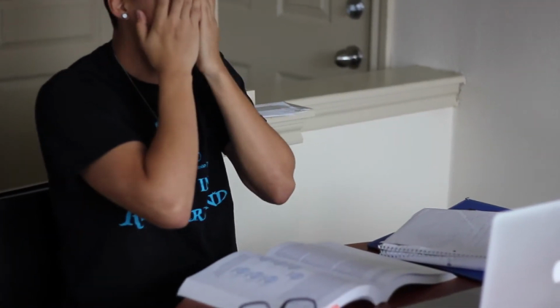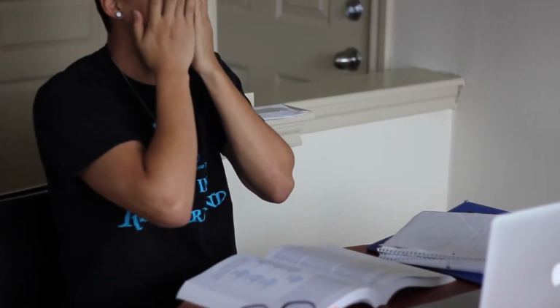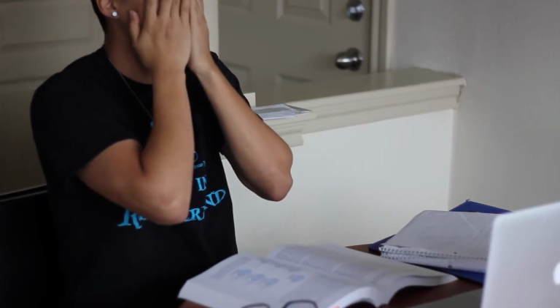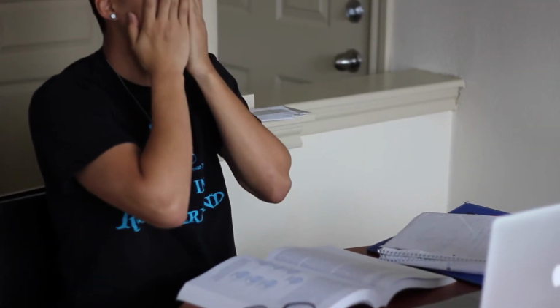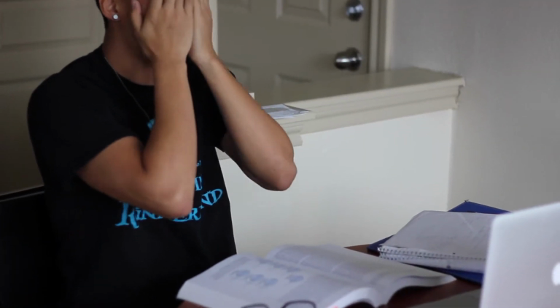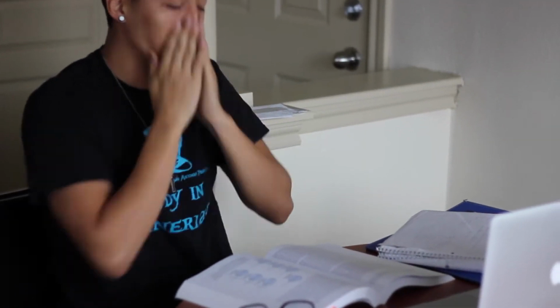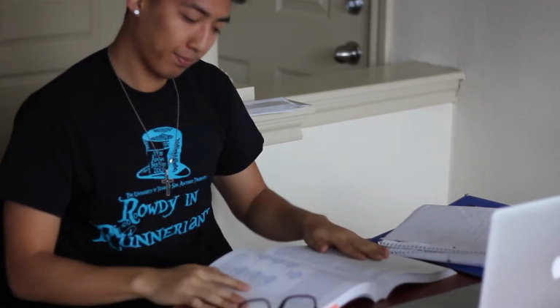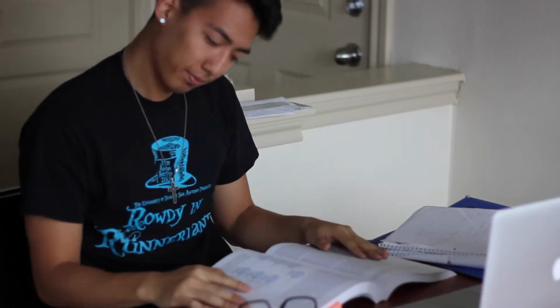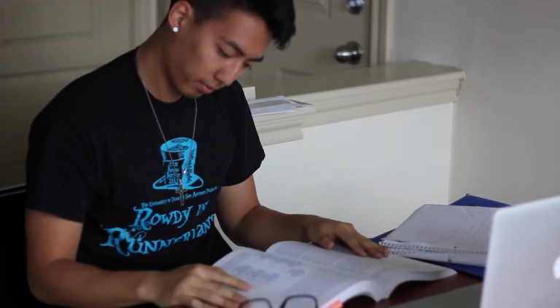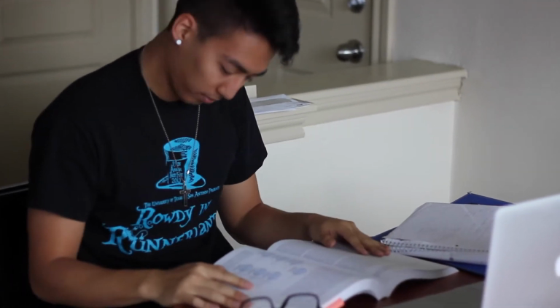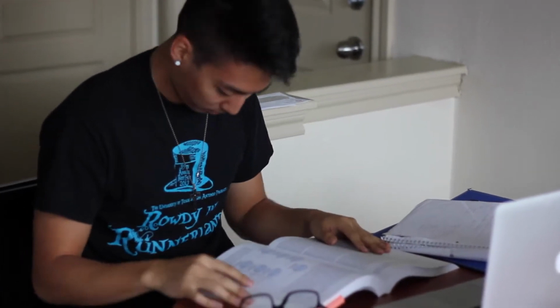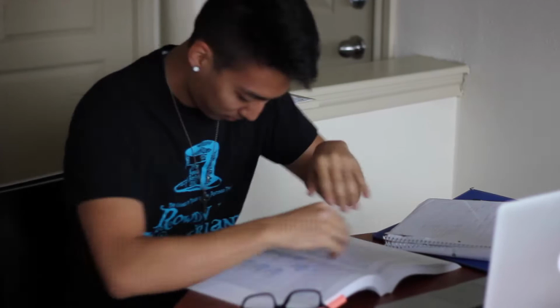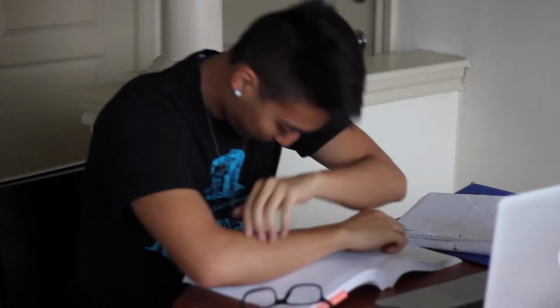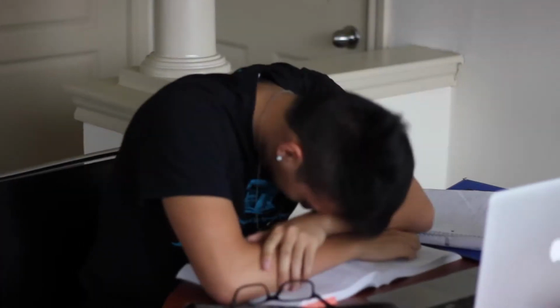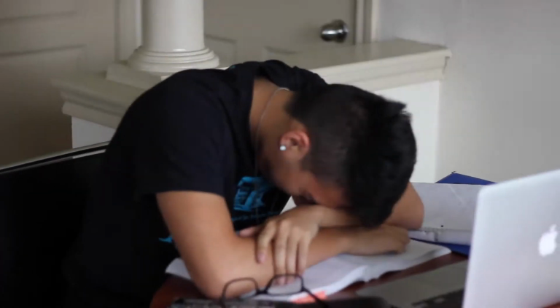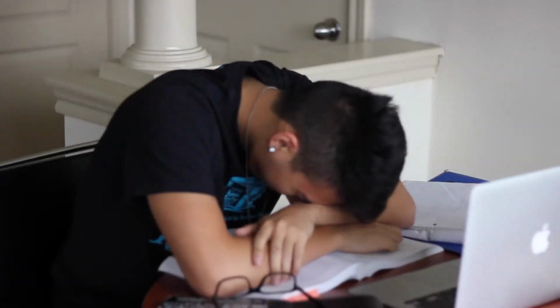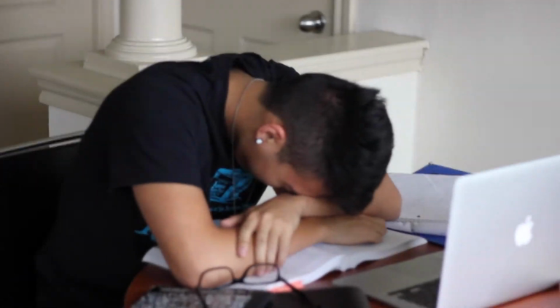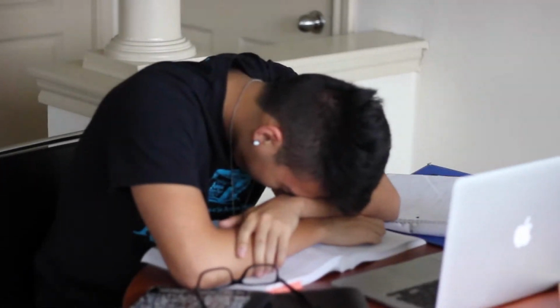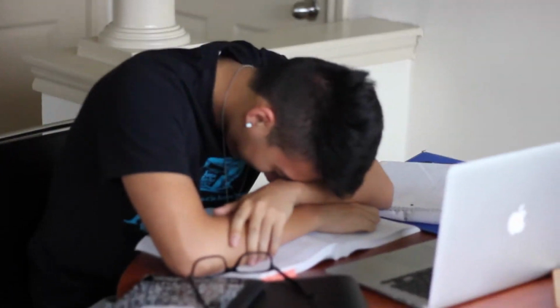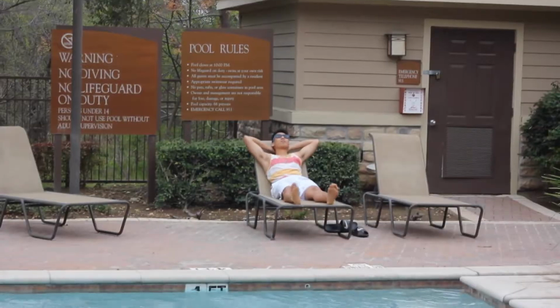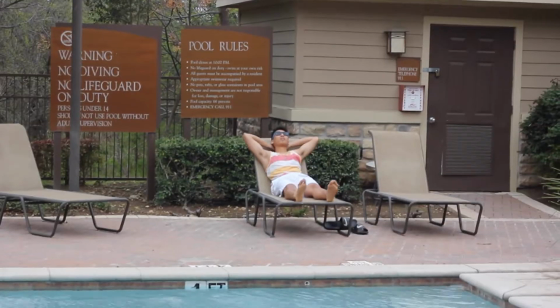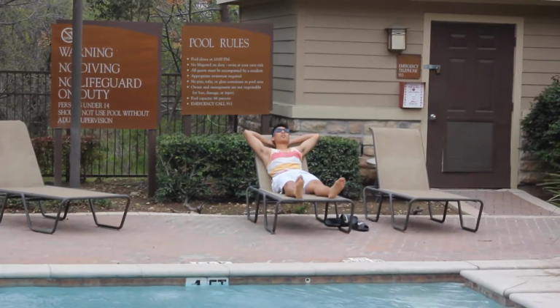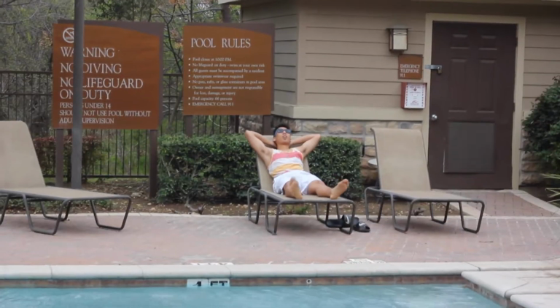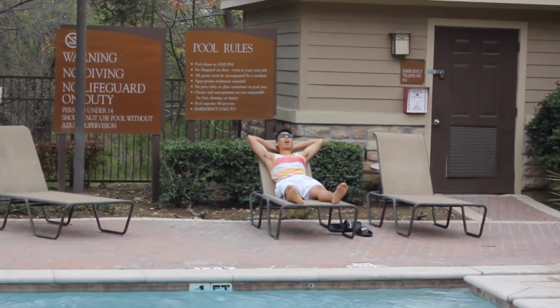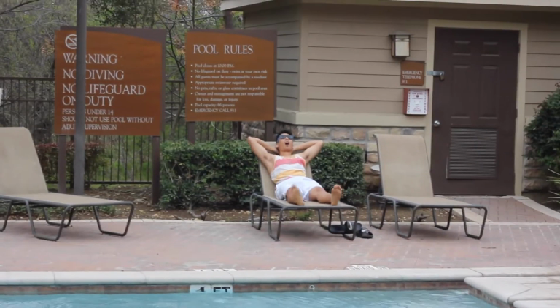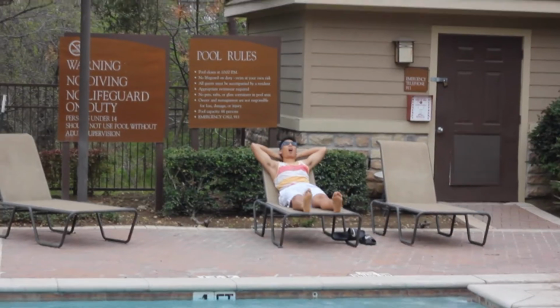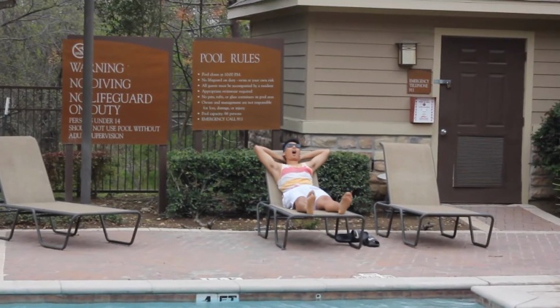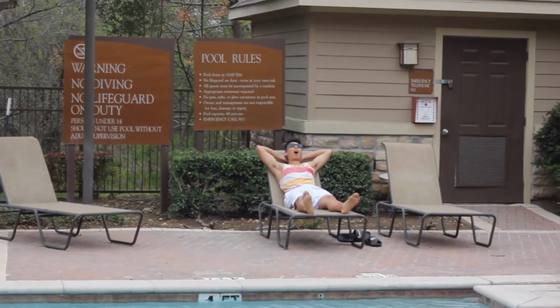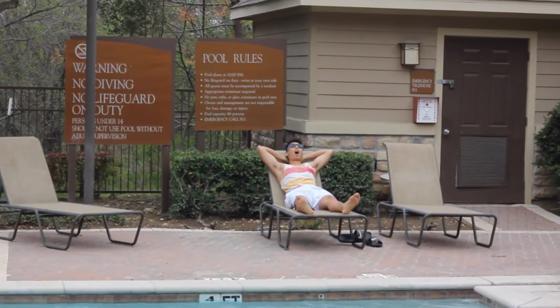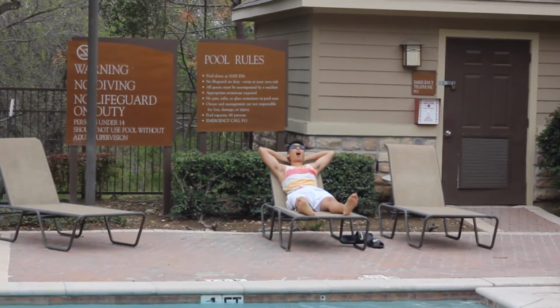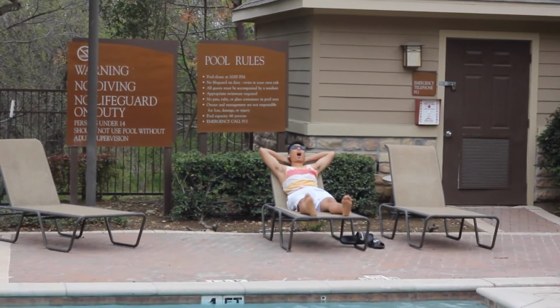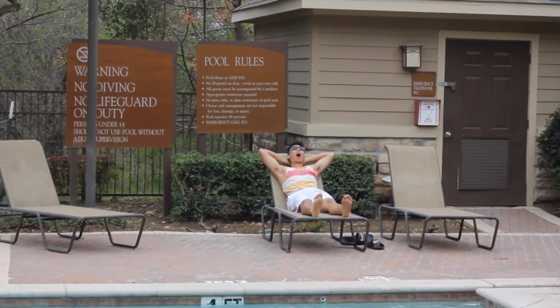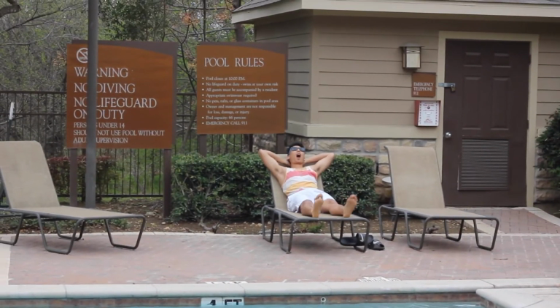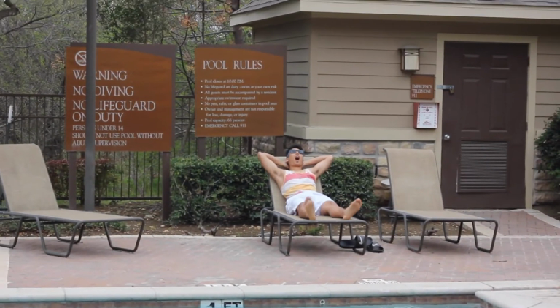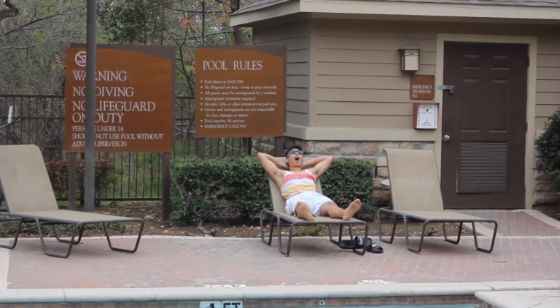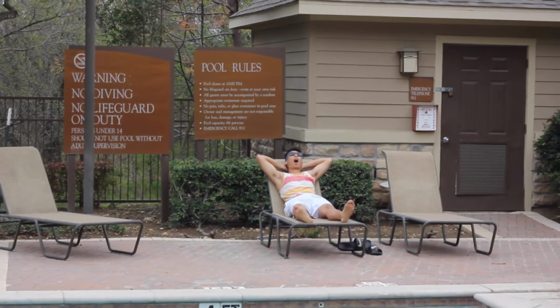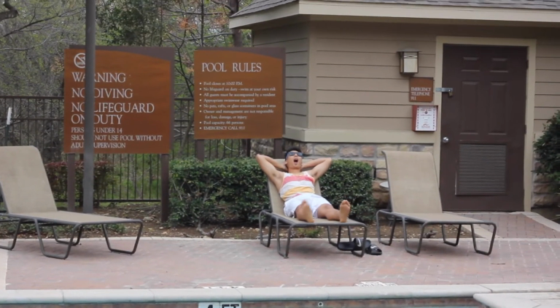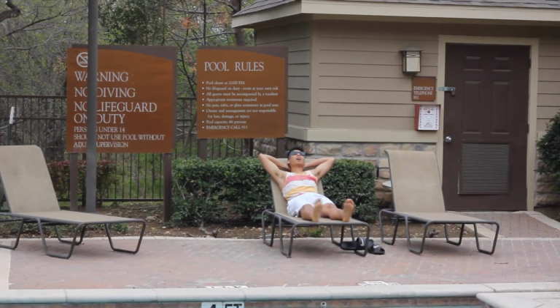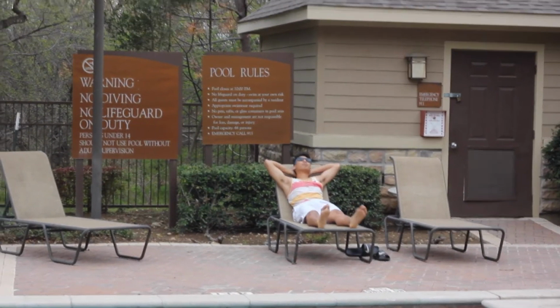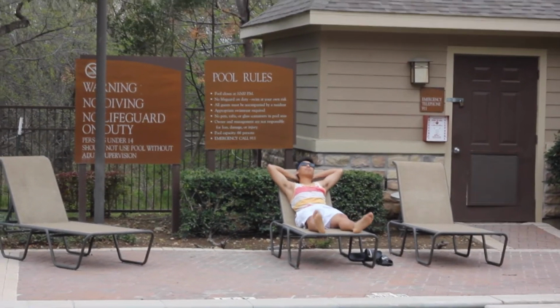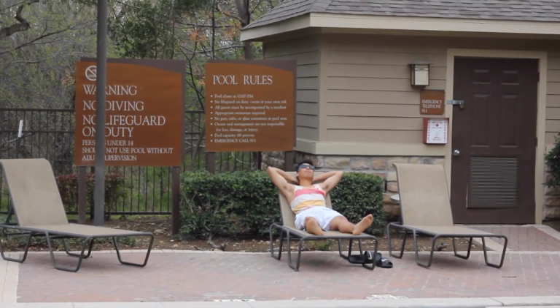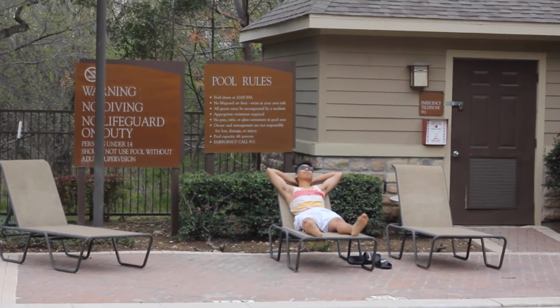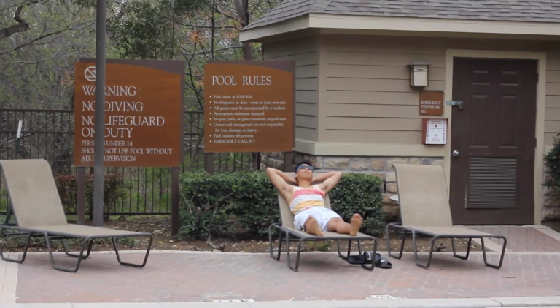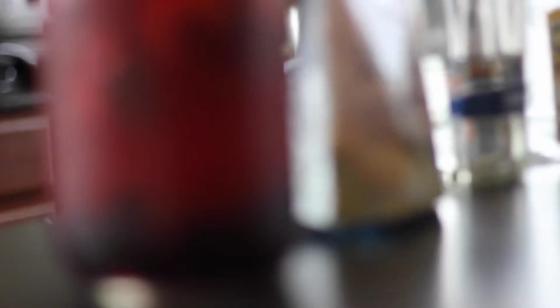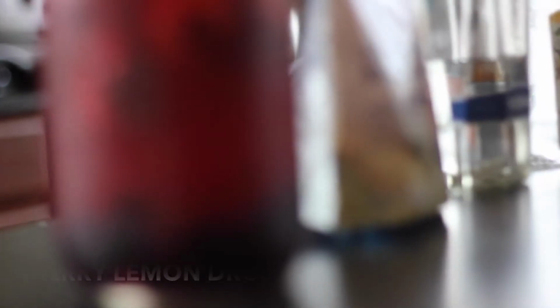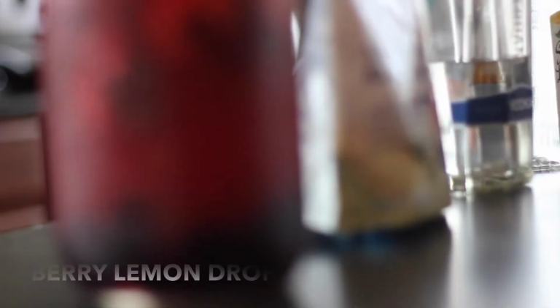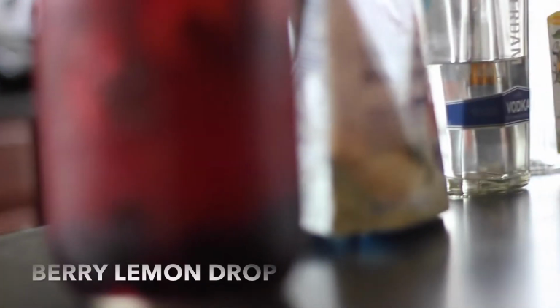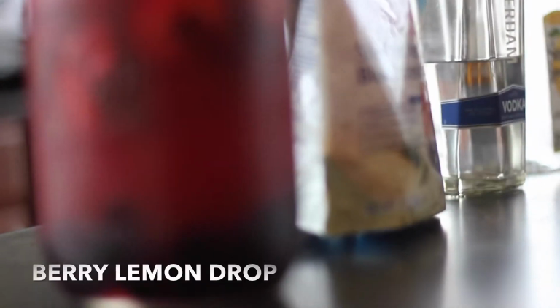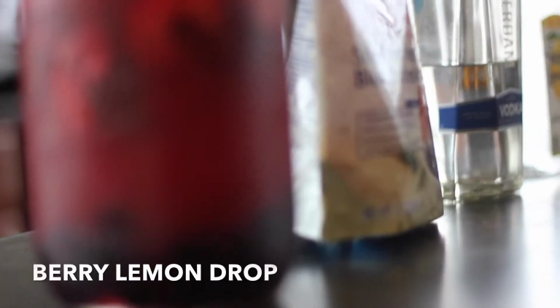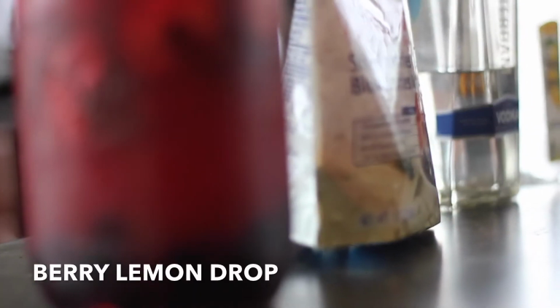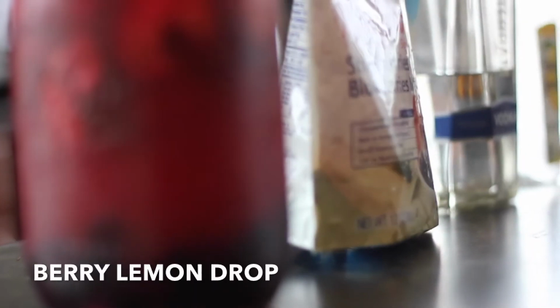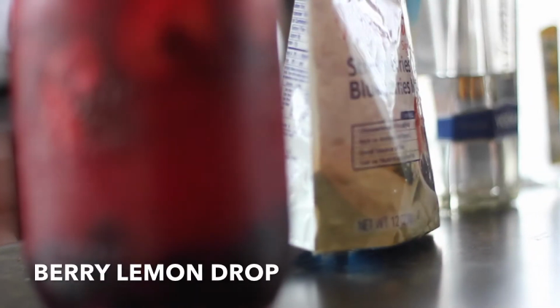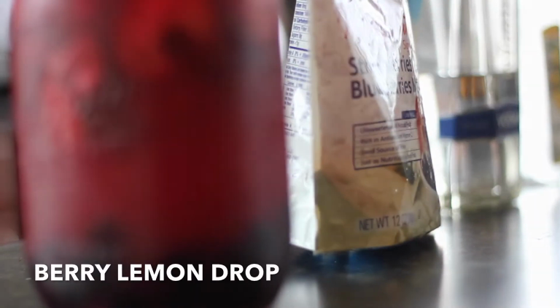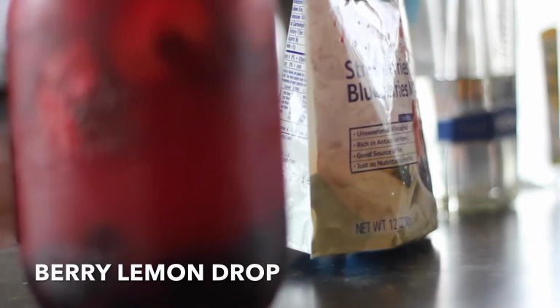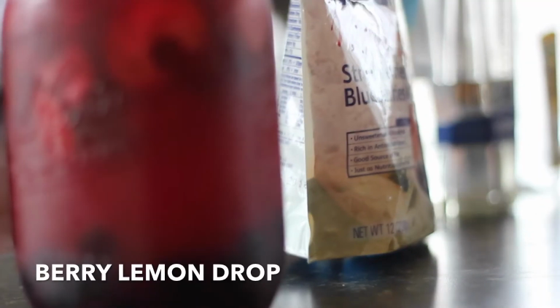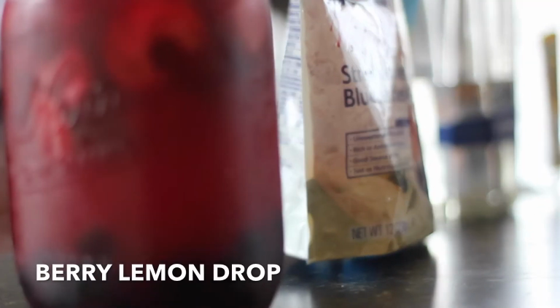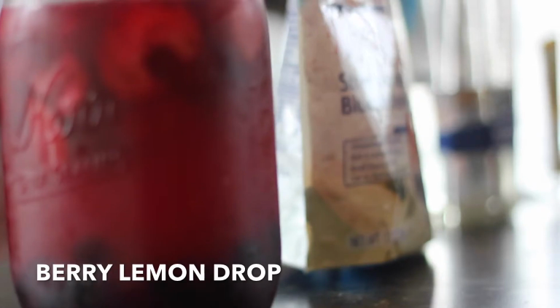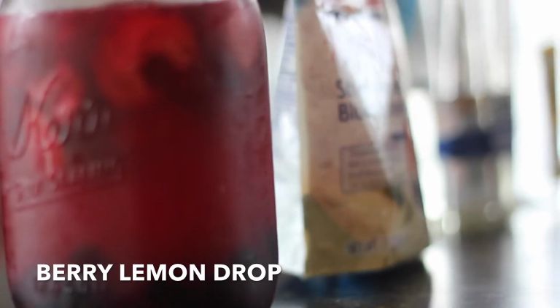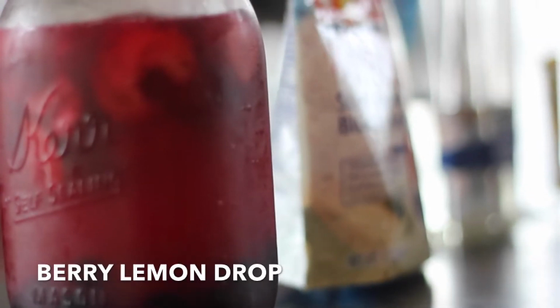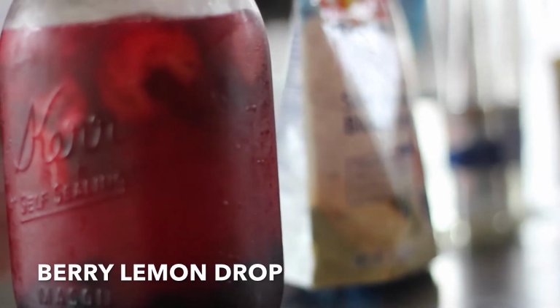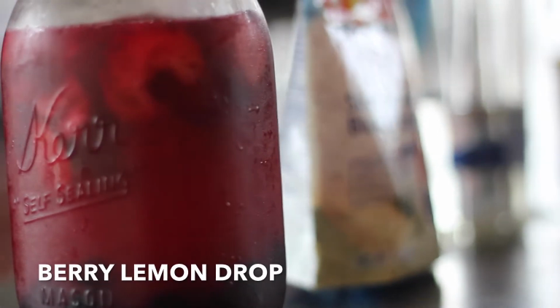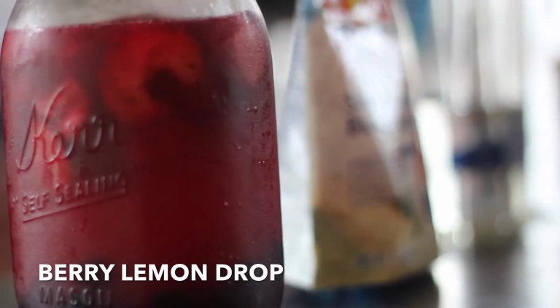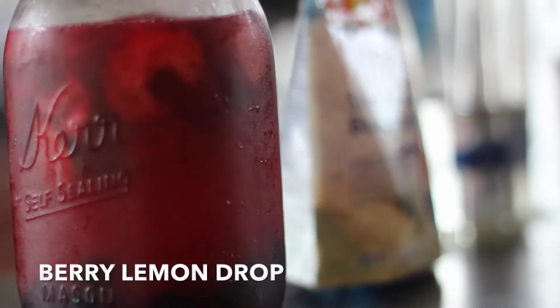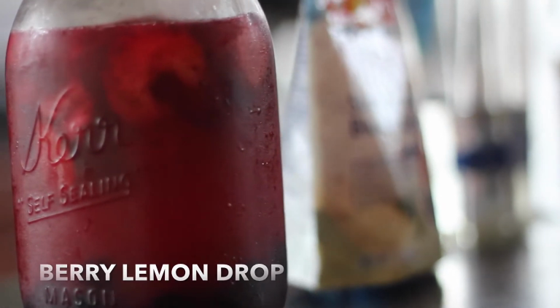Classes bringing you down? Are you missing those amazing summer days? Bring summer to you with a glass of berry lemon drop and drop yourself into summer.